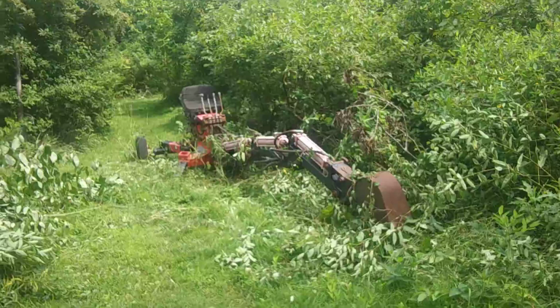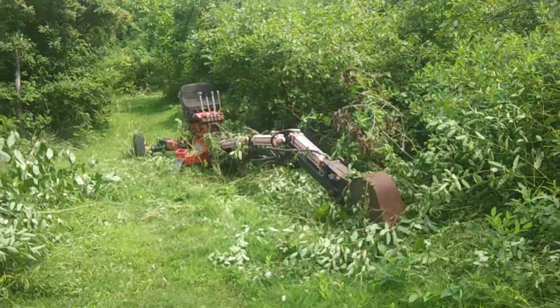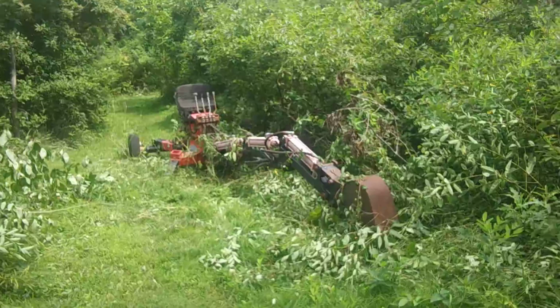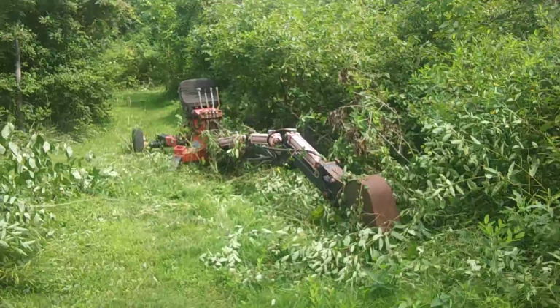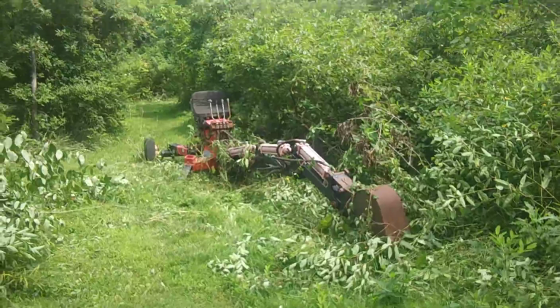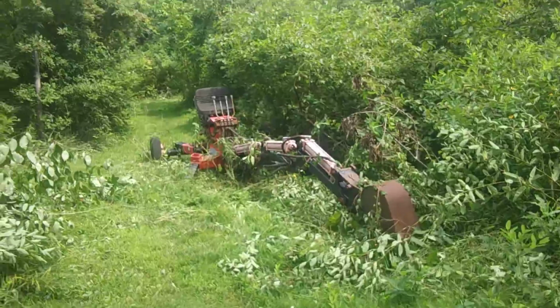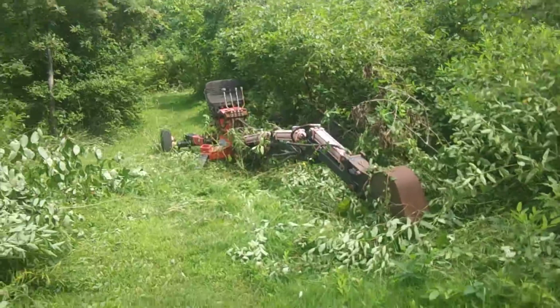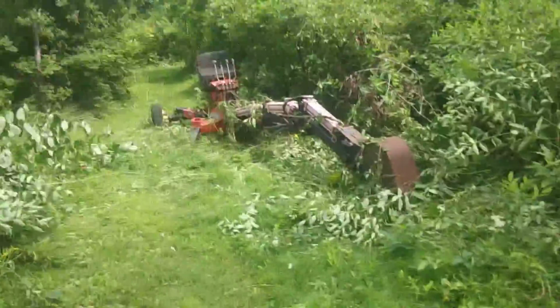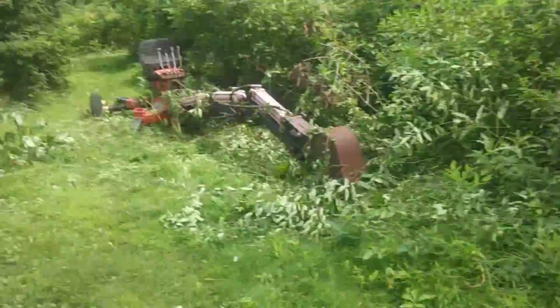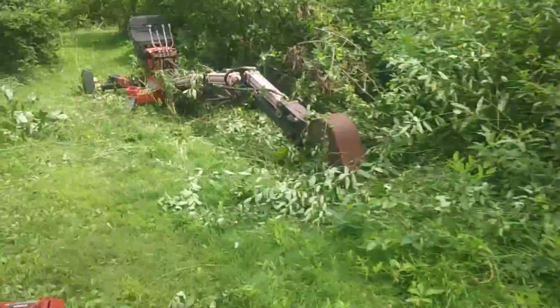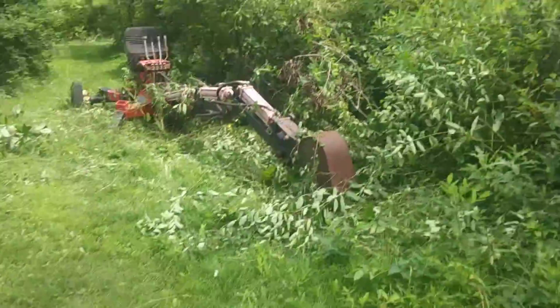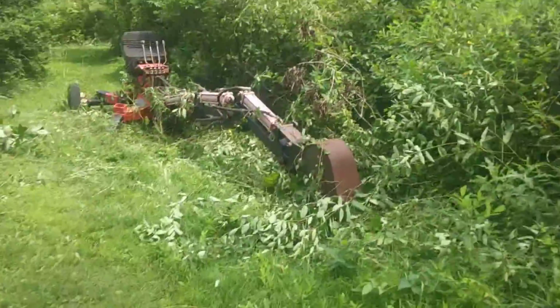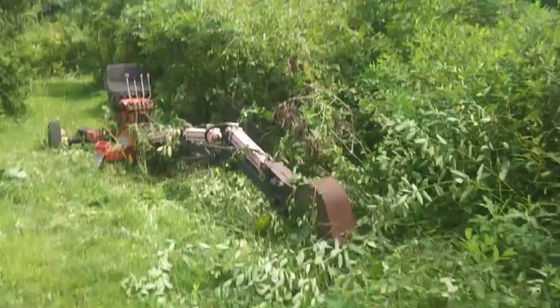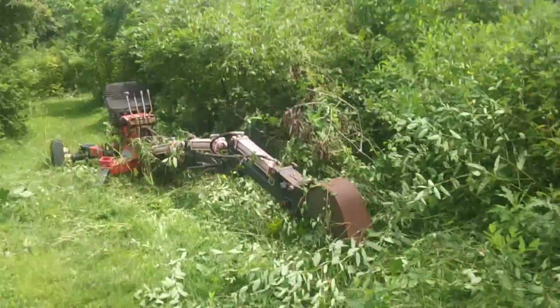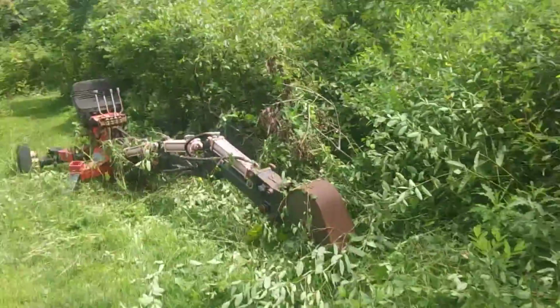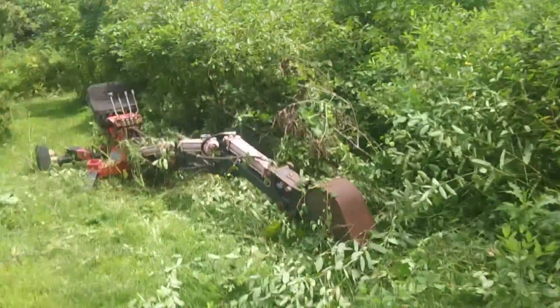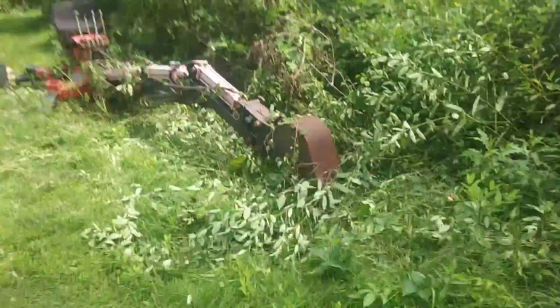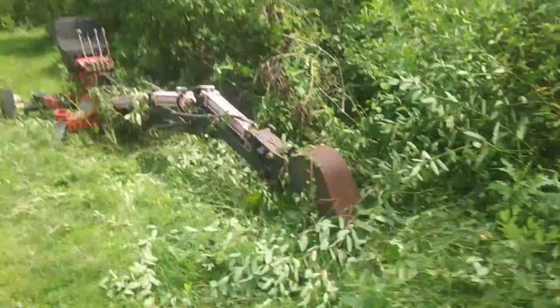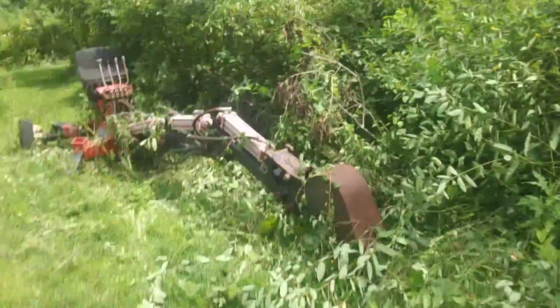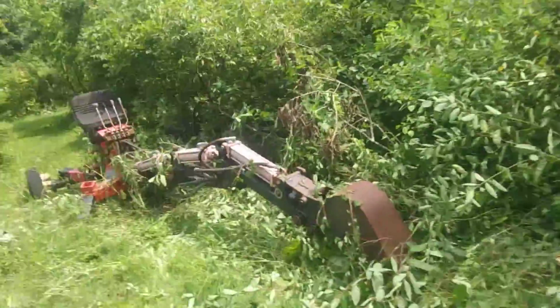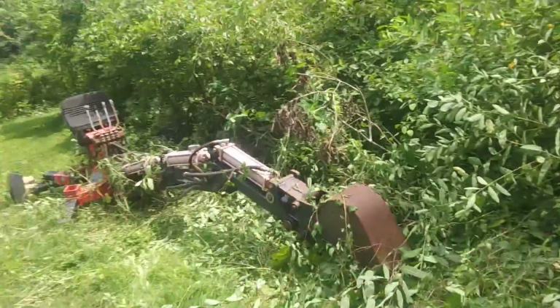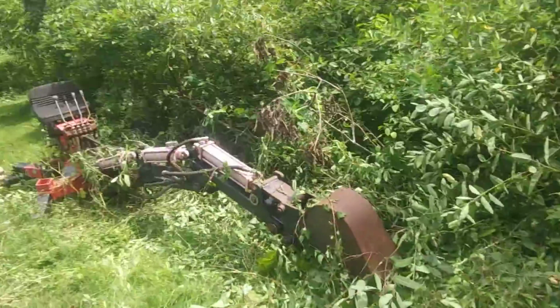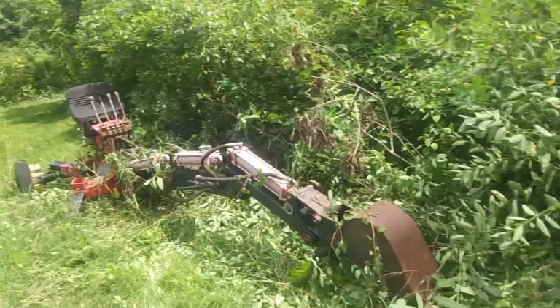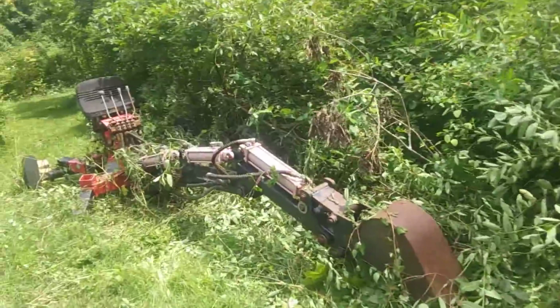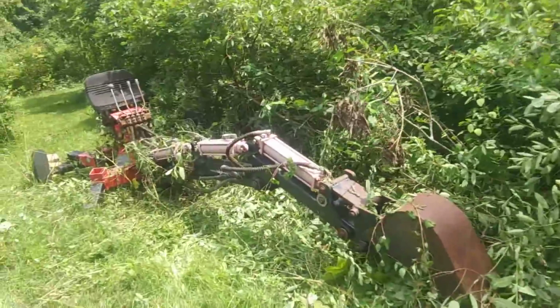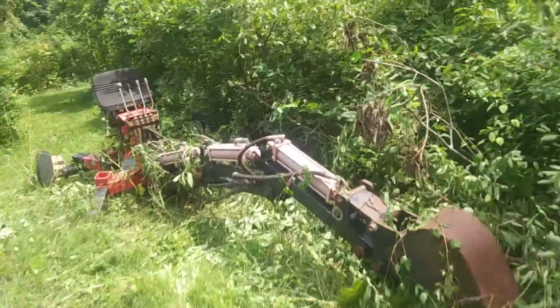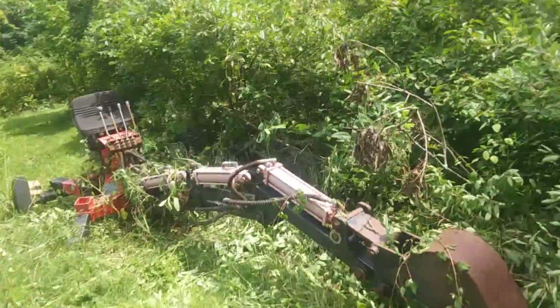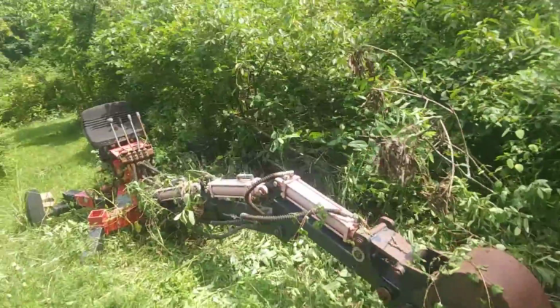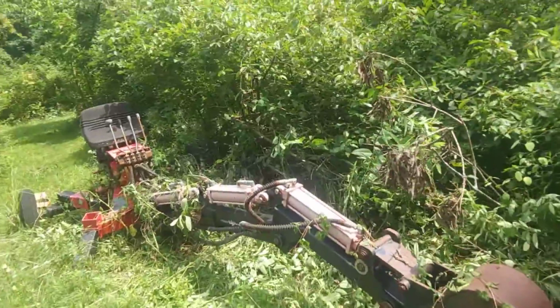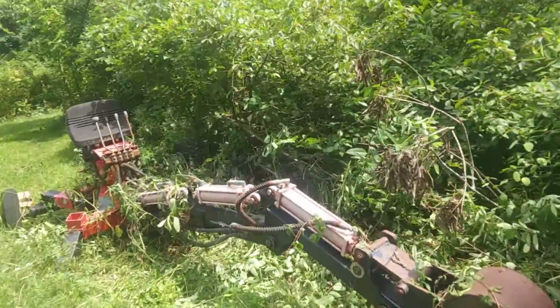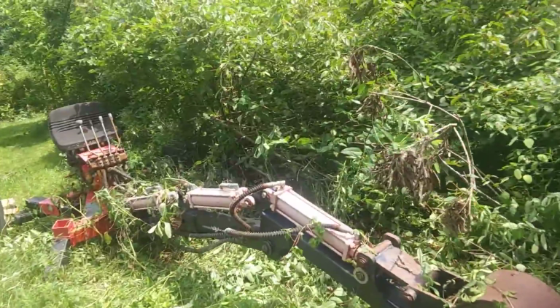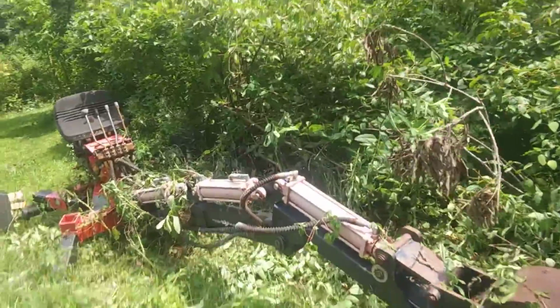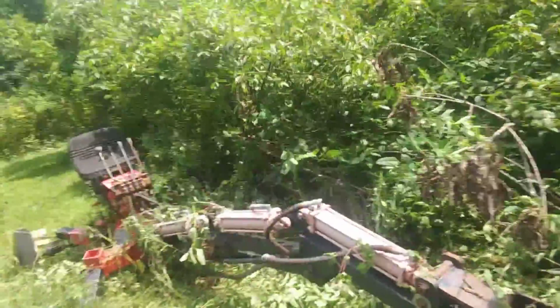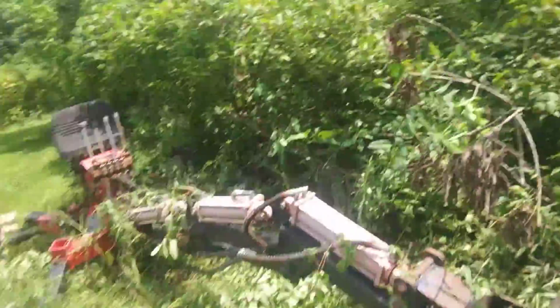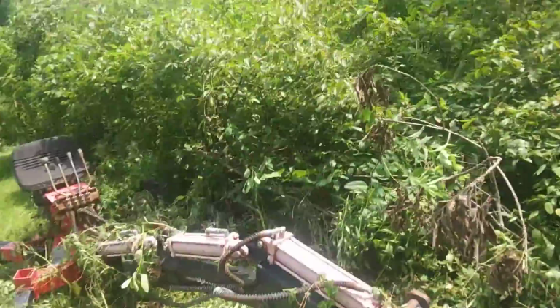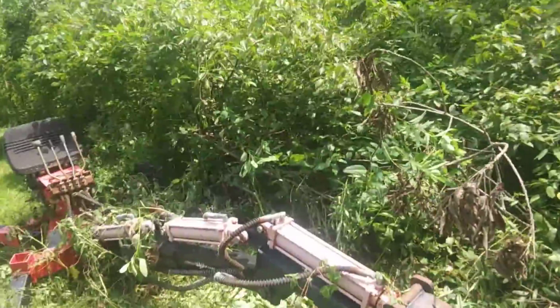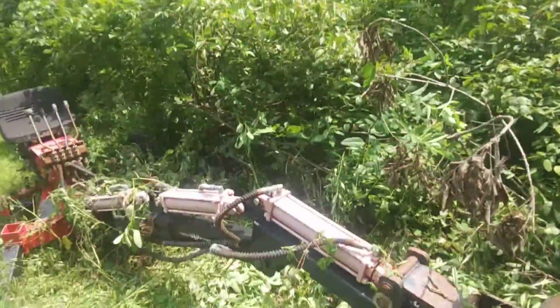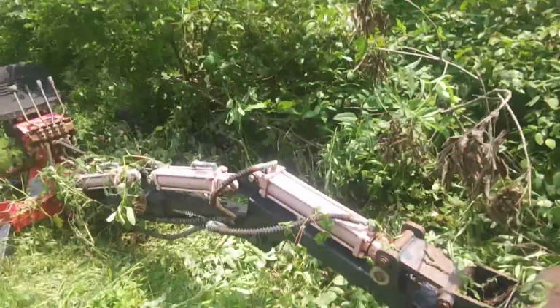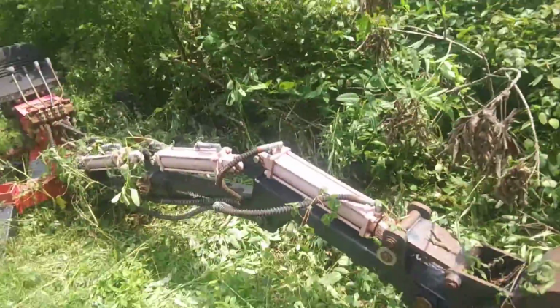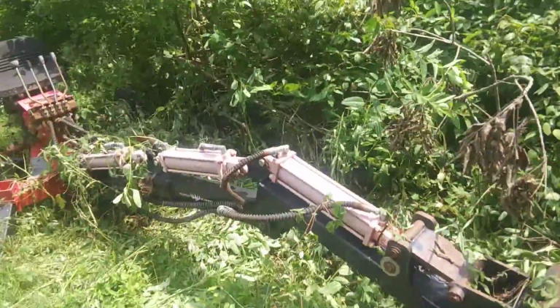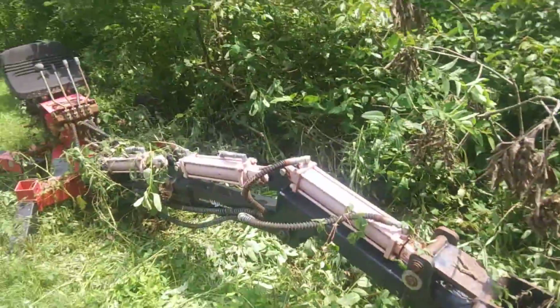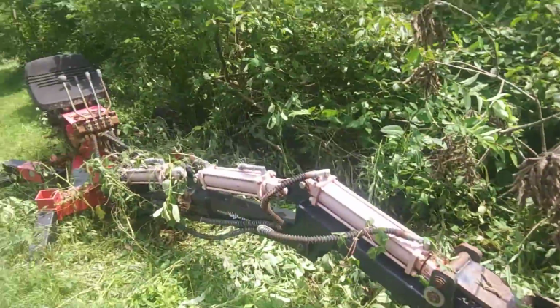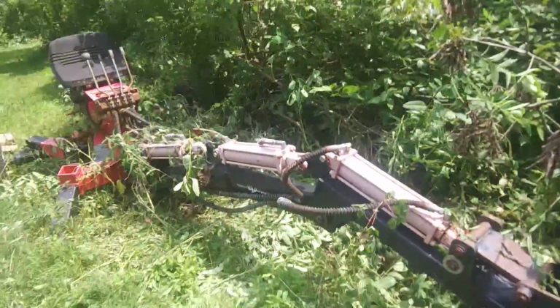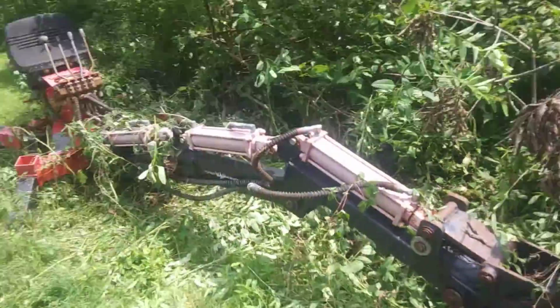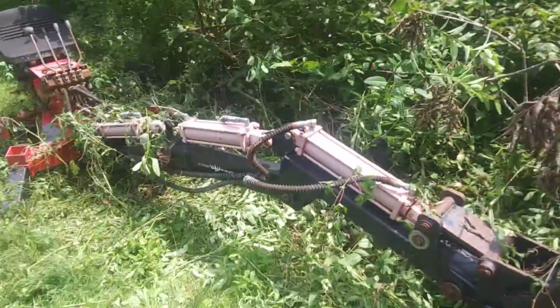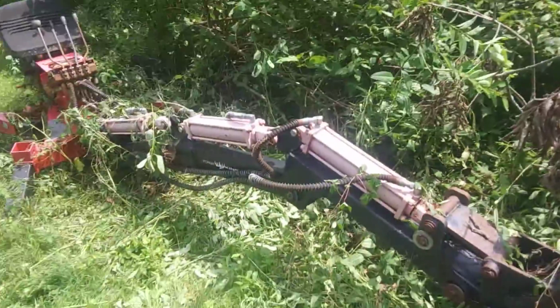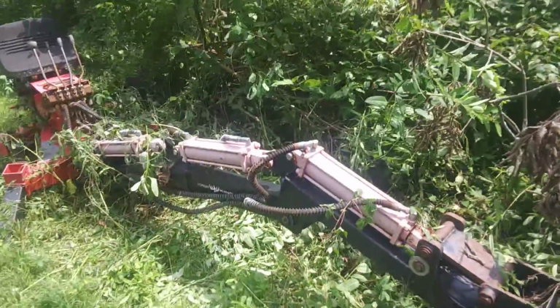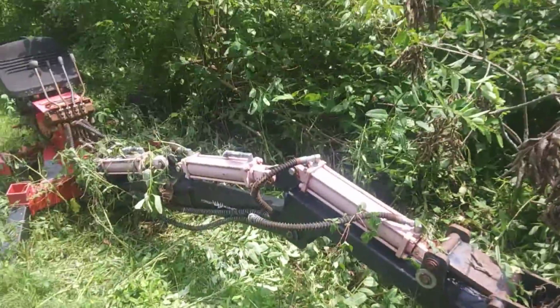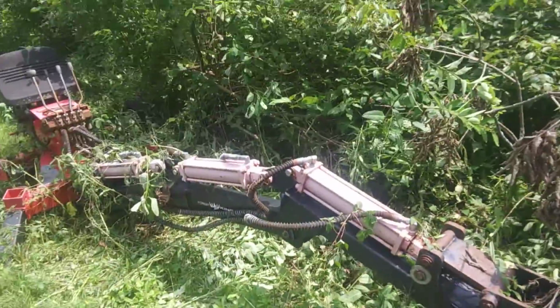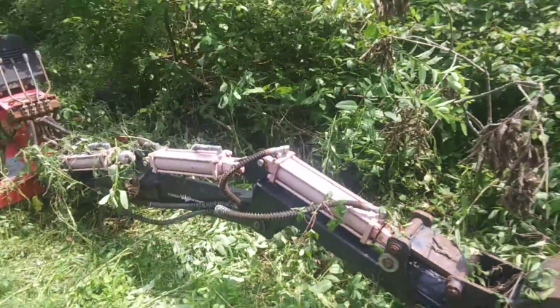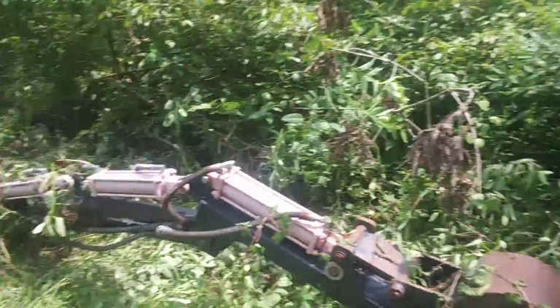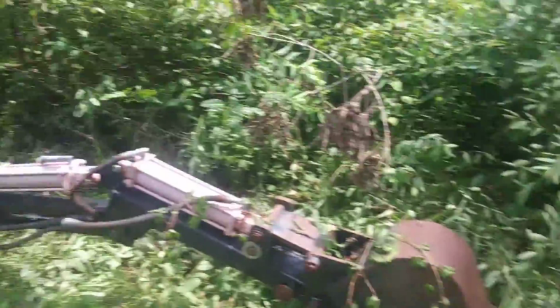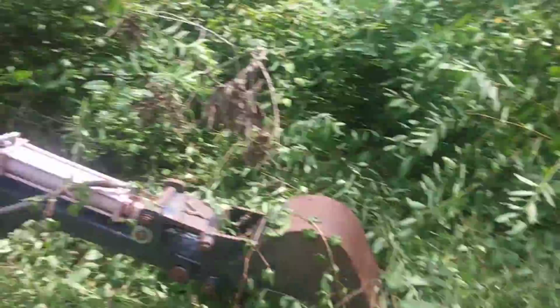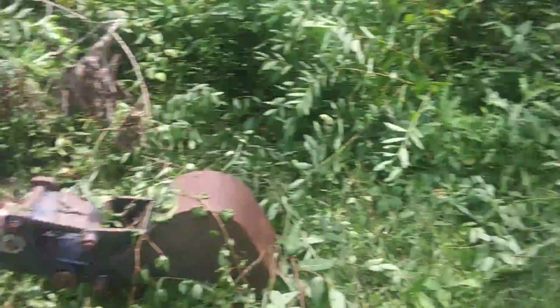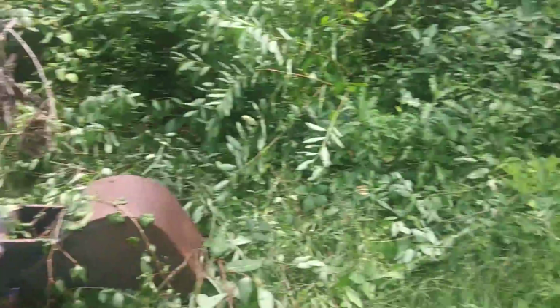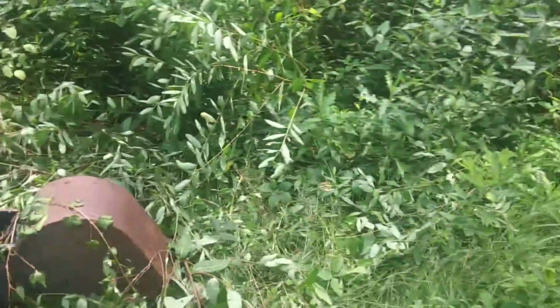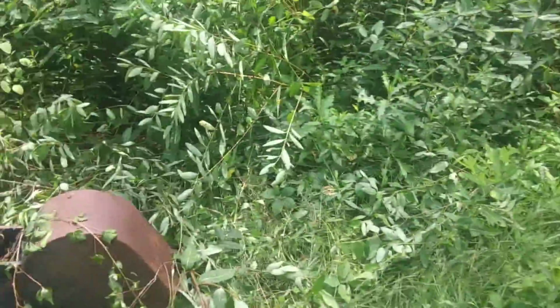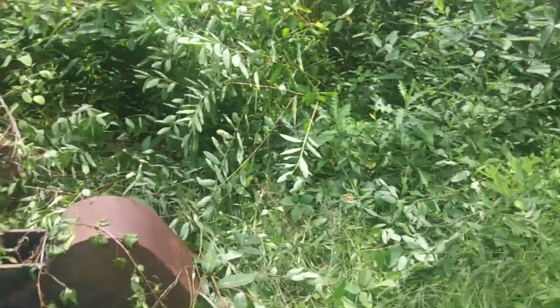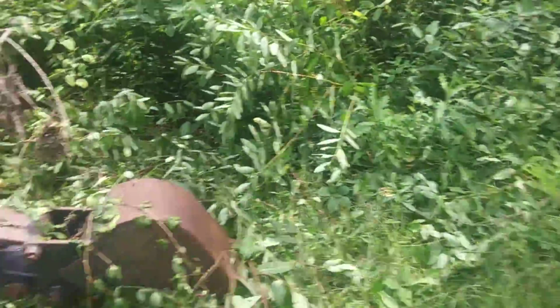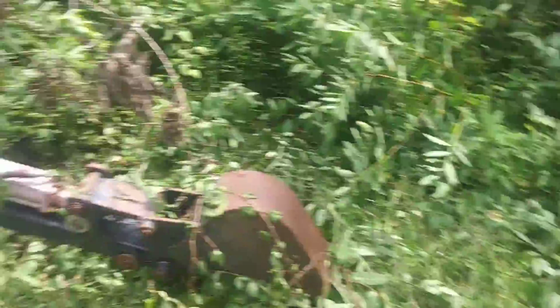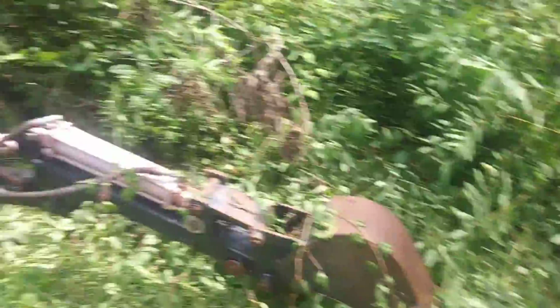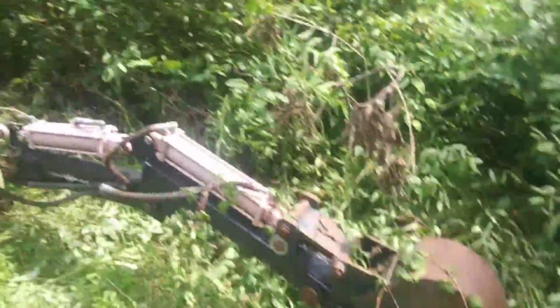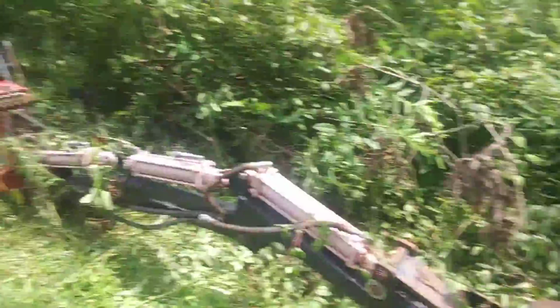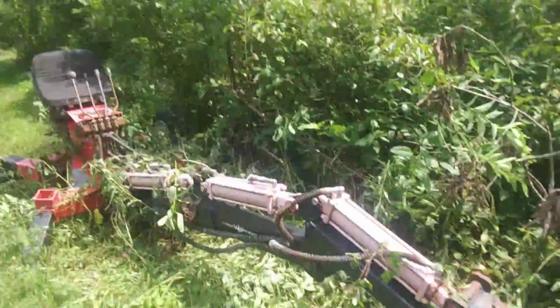So this is my boss's digger. He told me to get it uncleared from the bush, which I did.